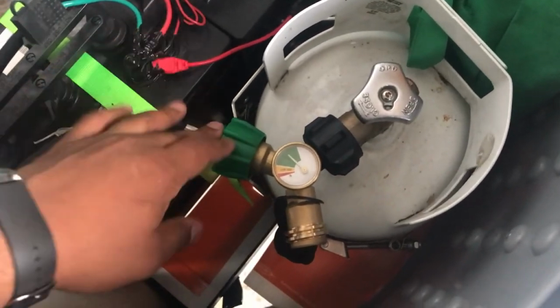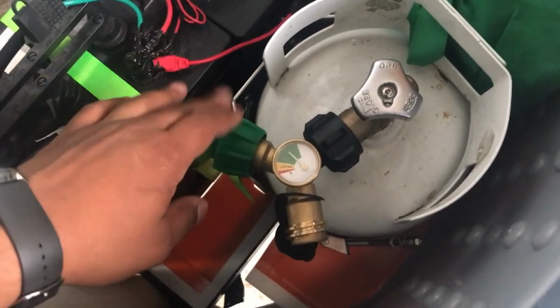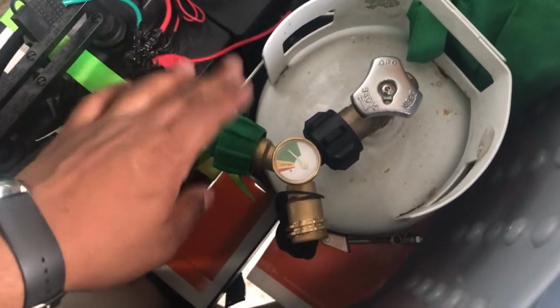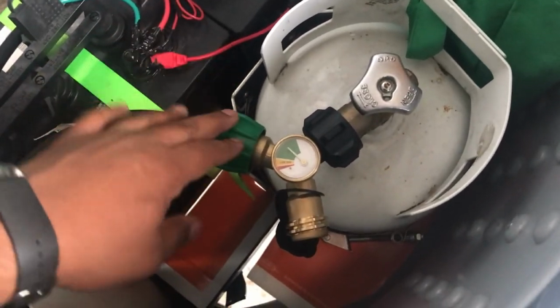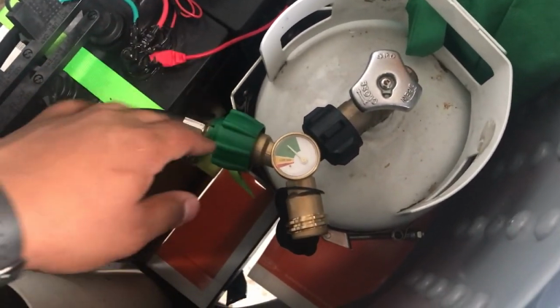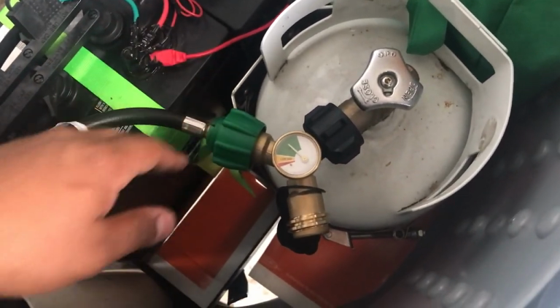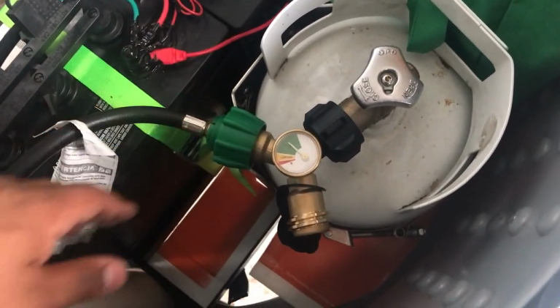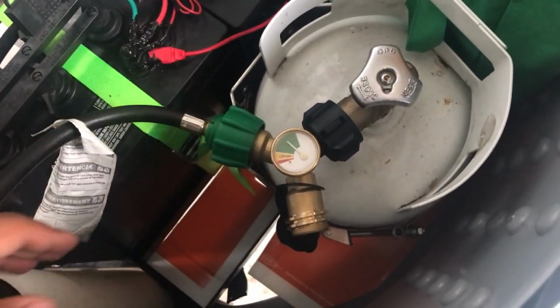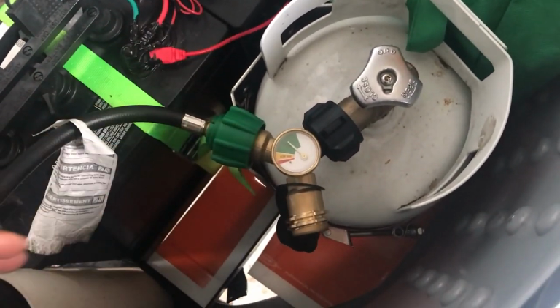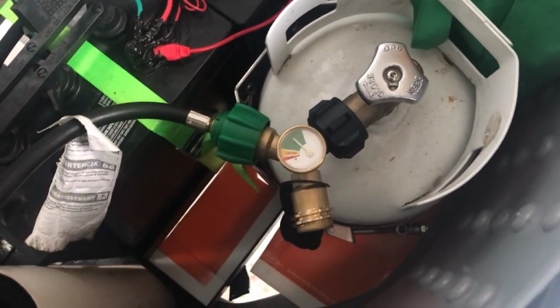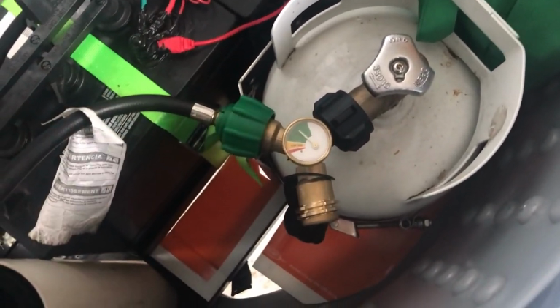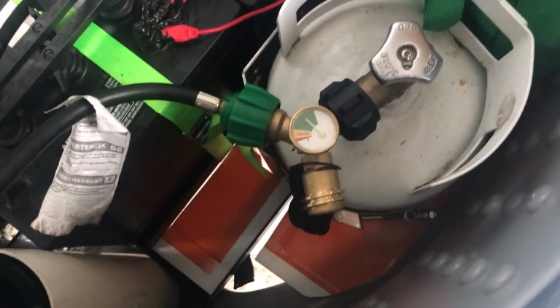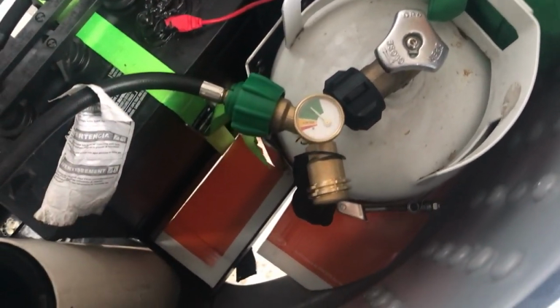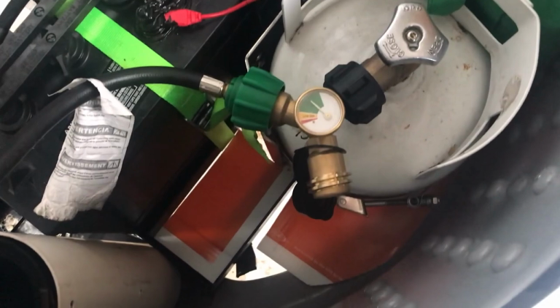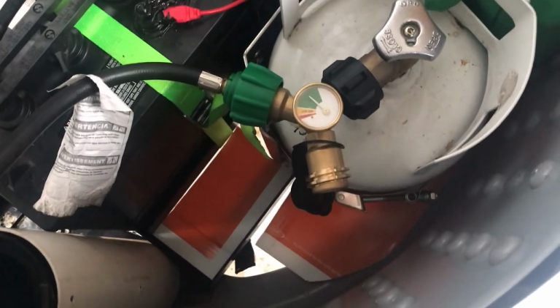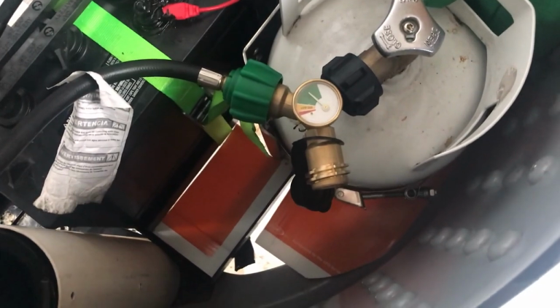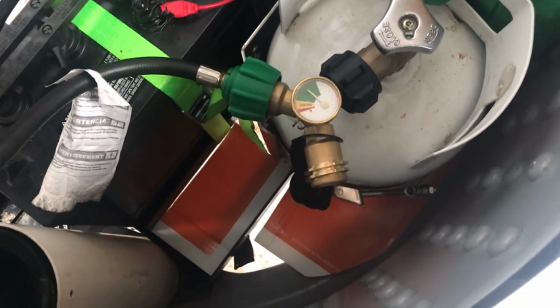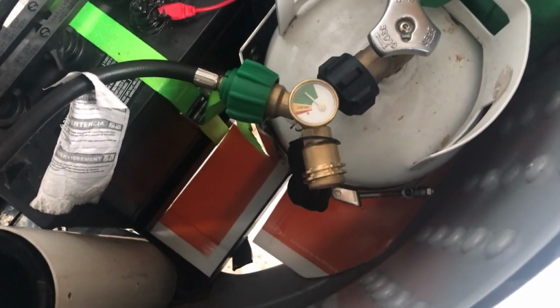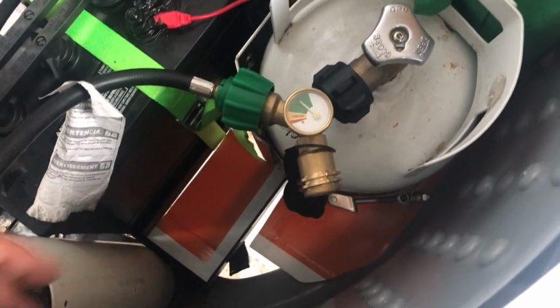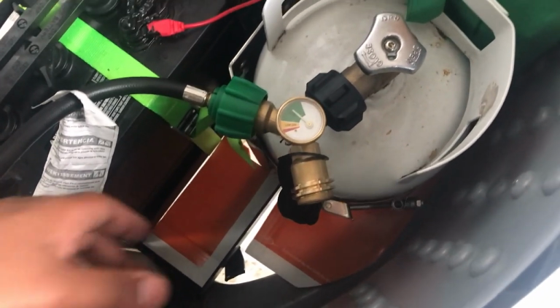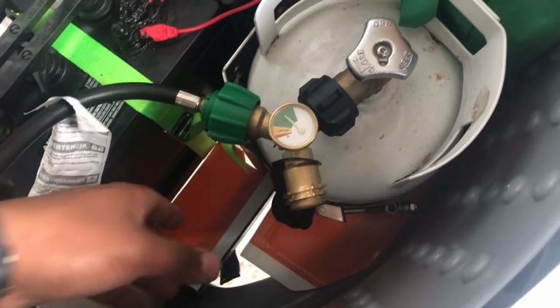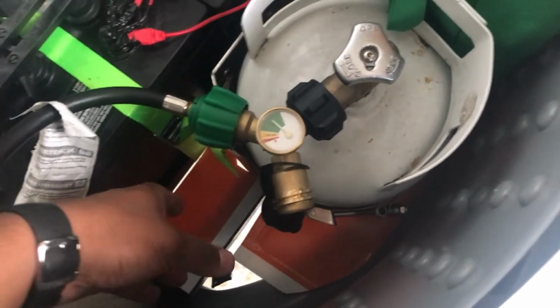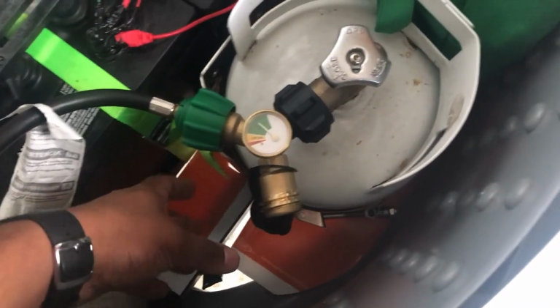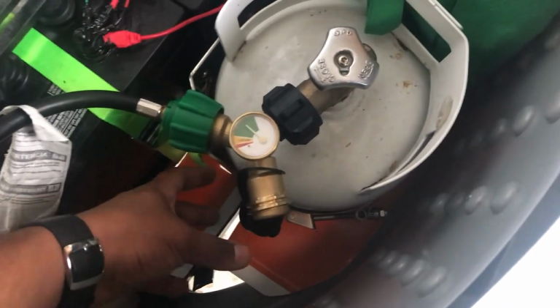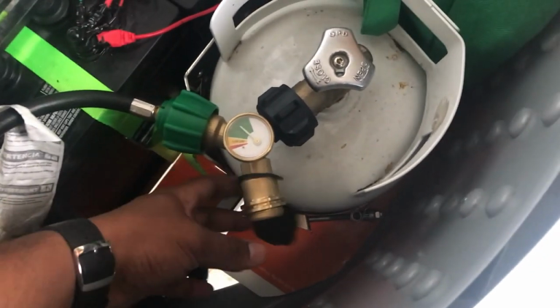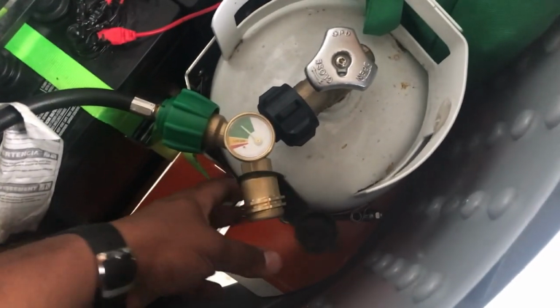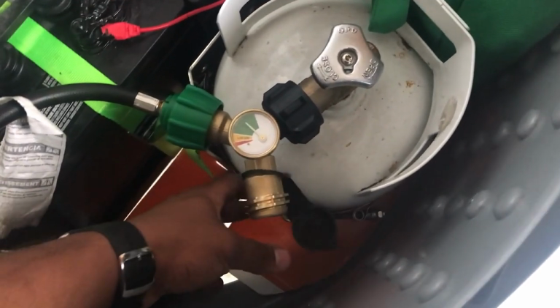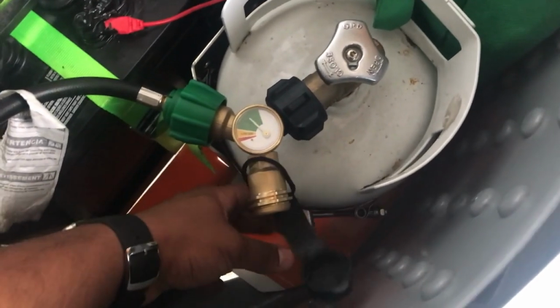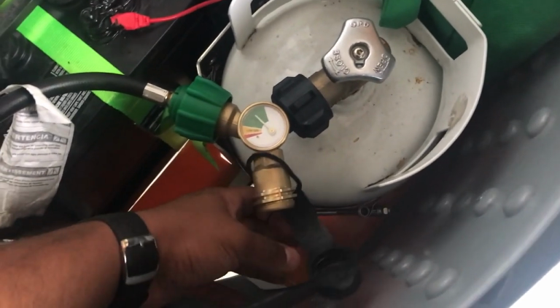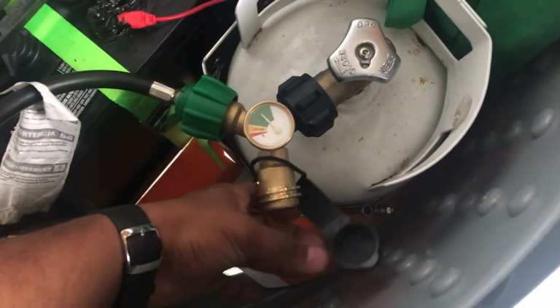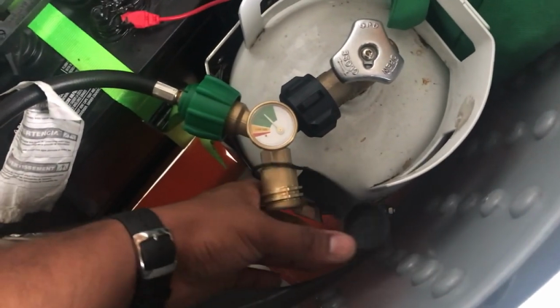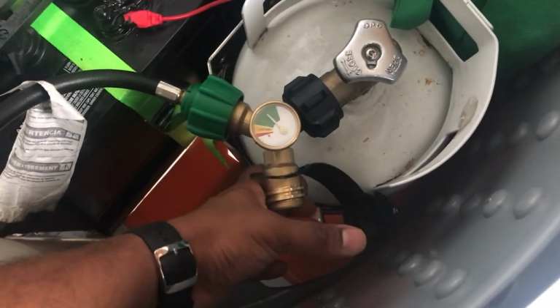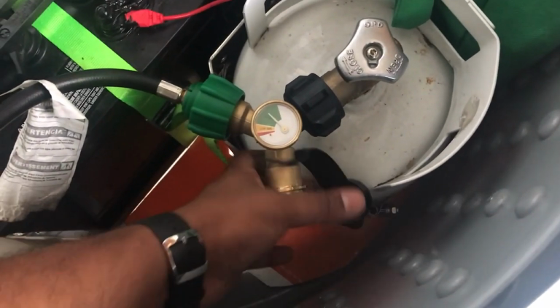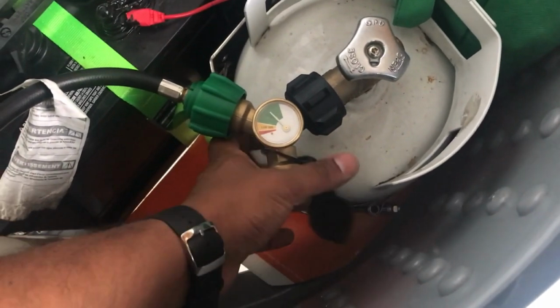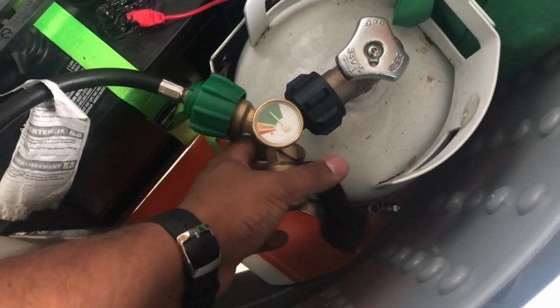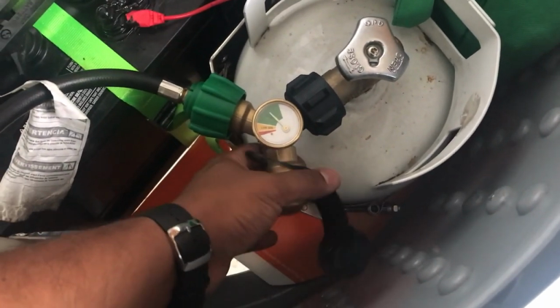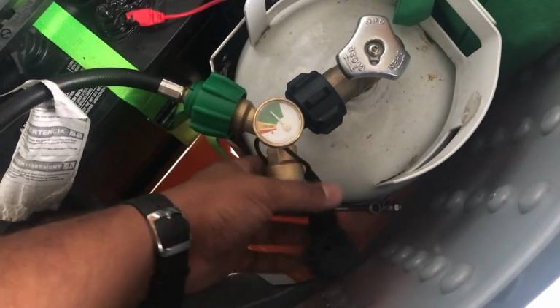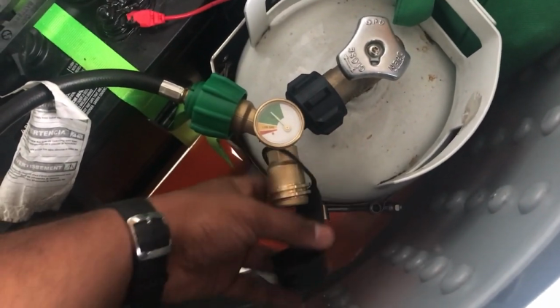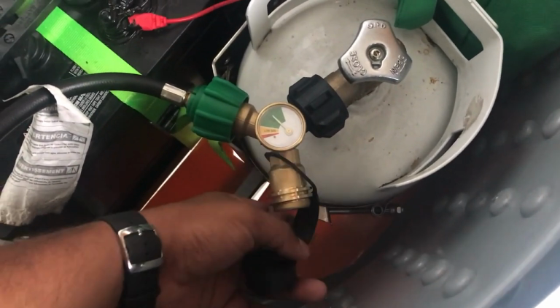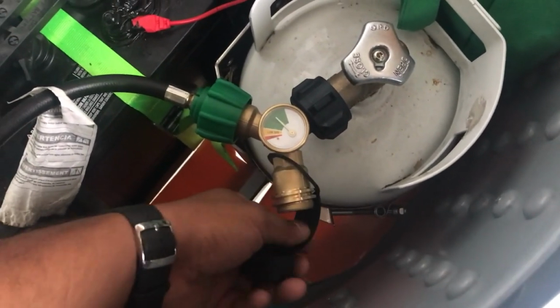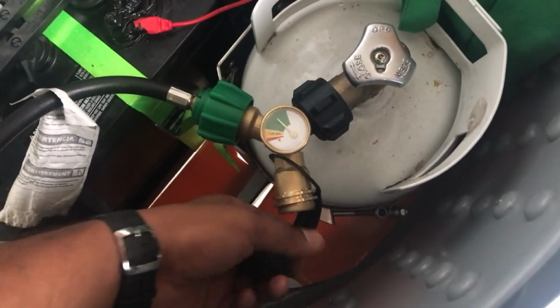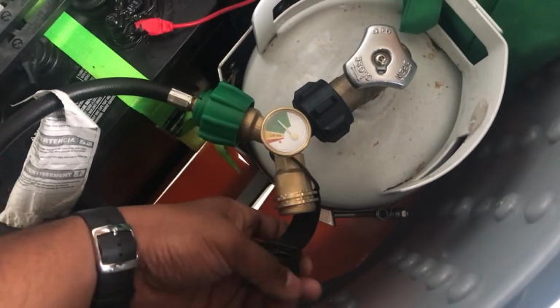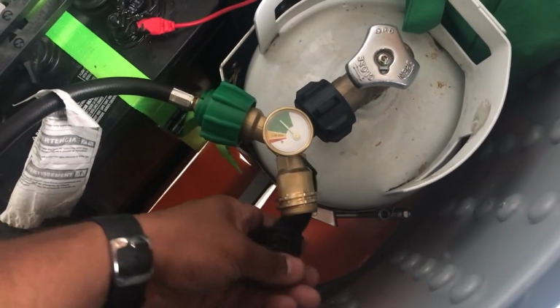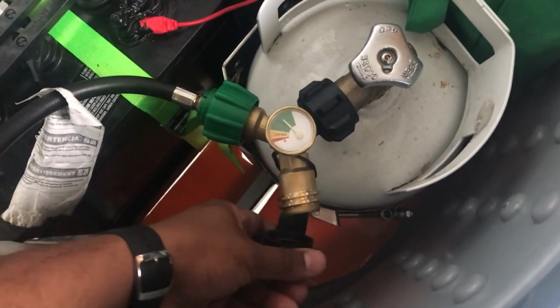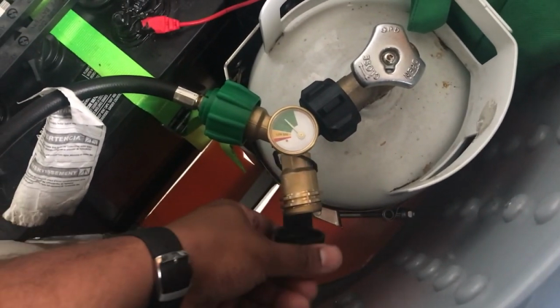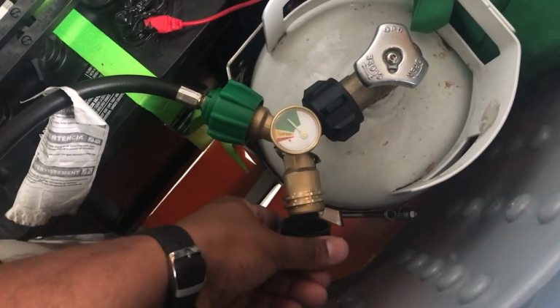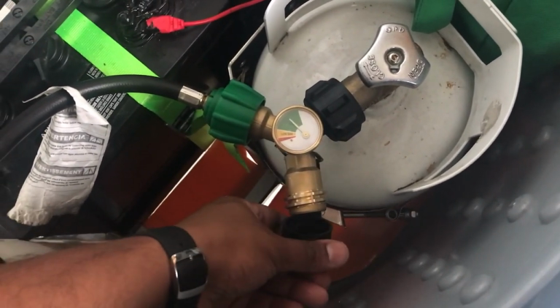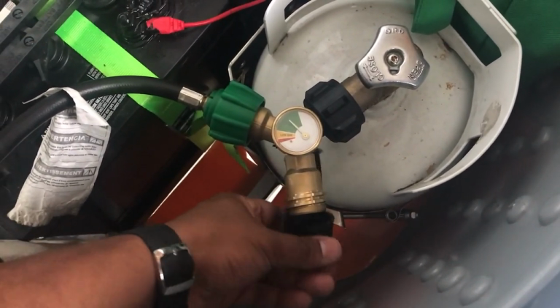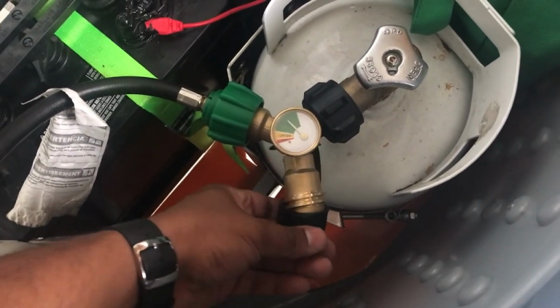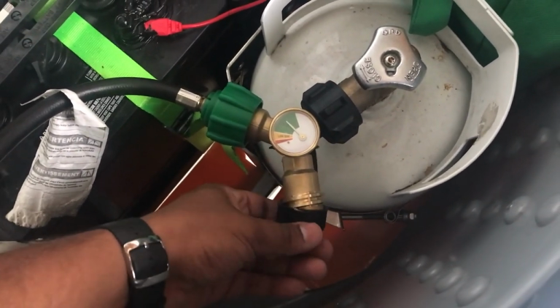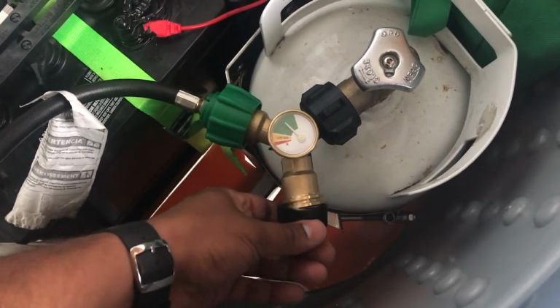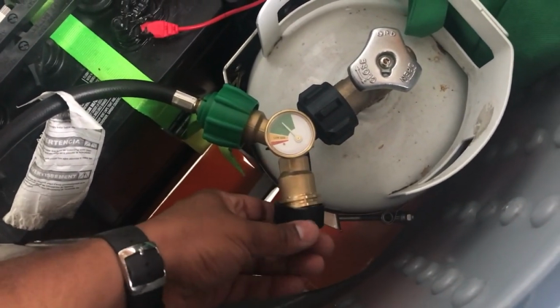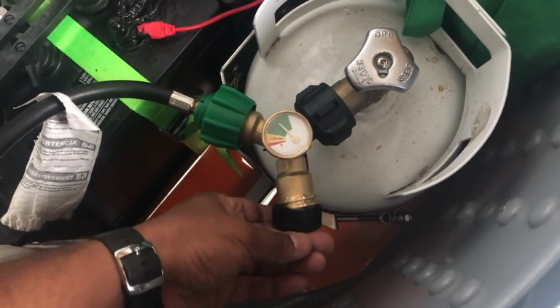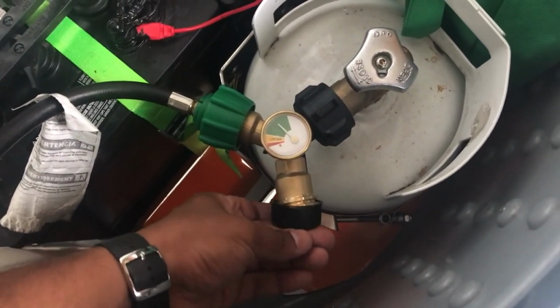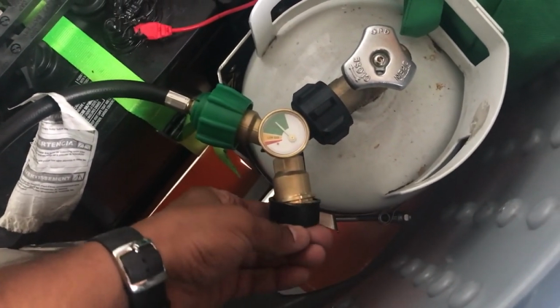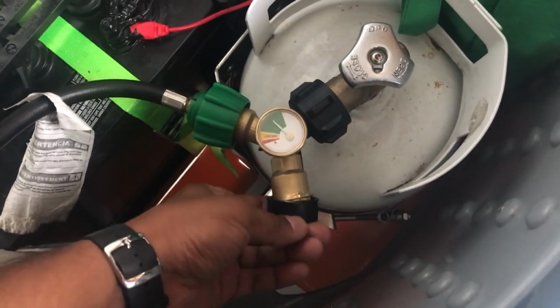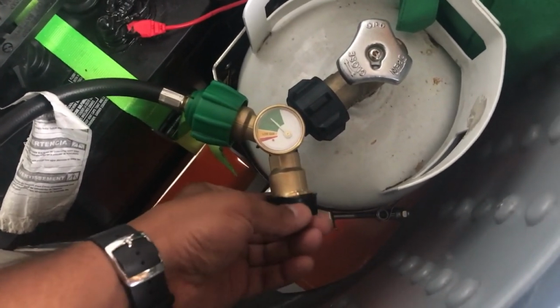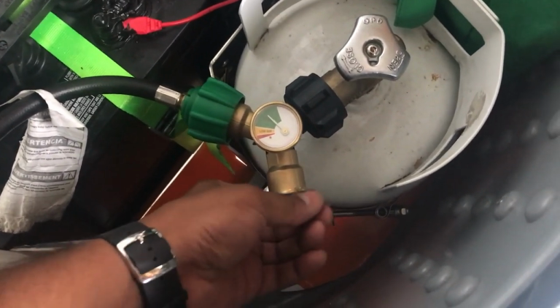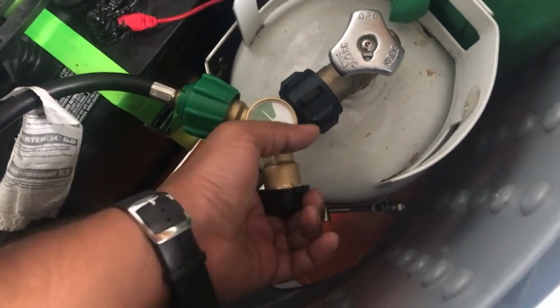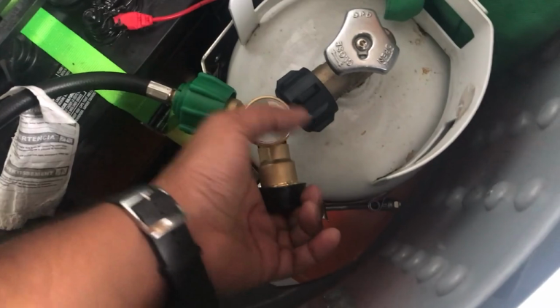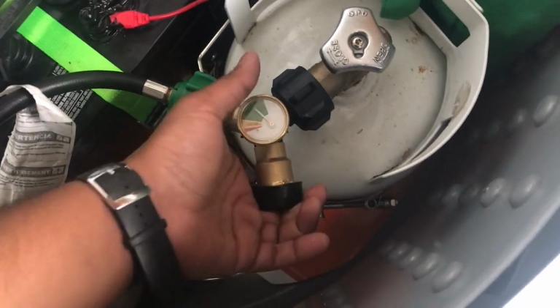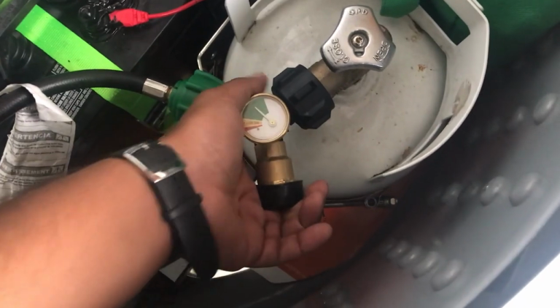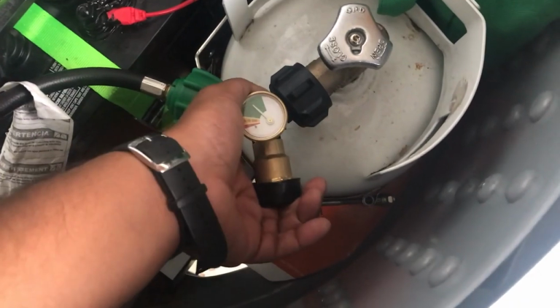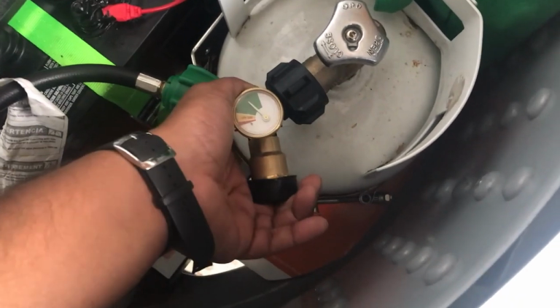When I'm not using the stove, I'll leave that side open as it connects to the trailer. The propane tank came with a dust cap, so I just put it on here like that.